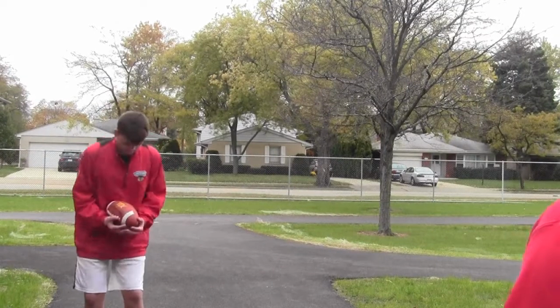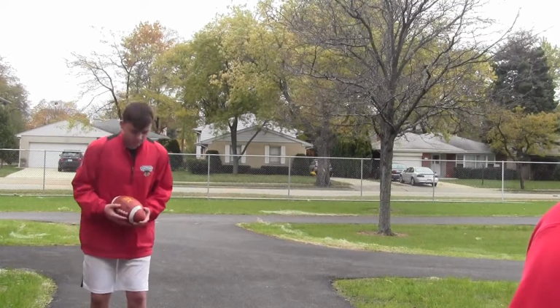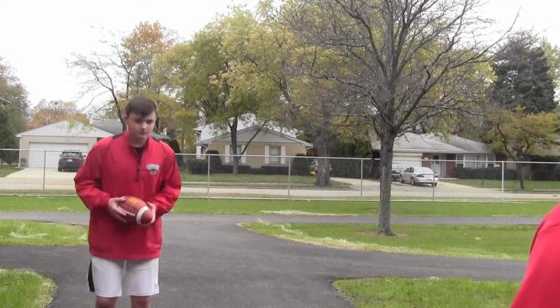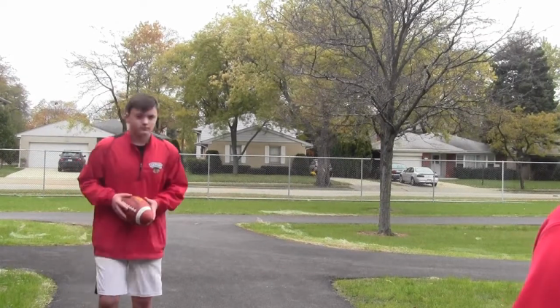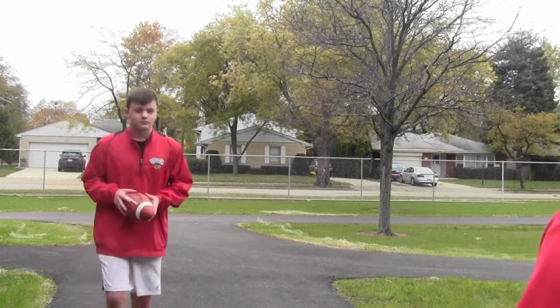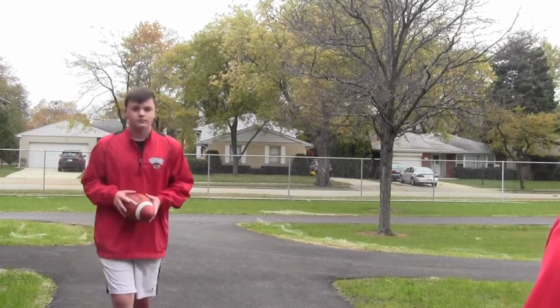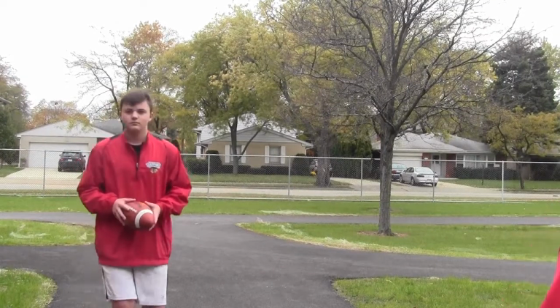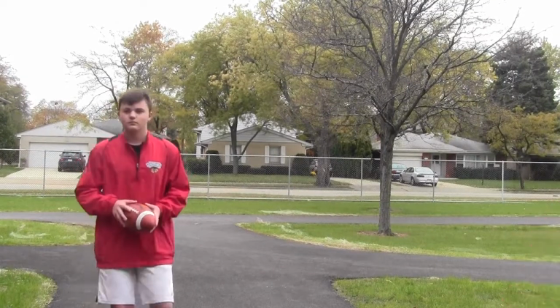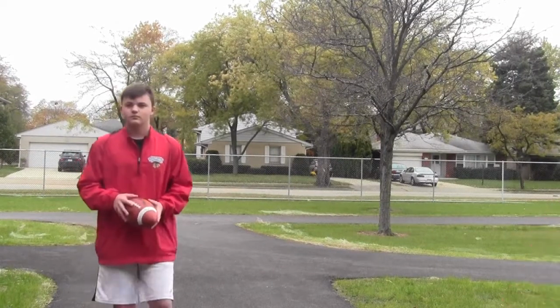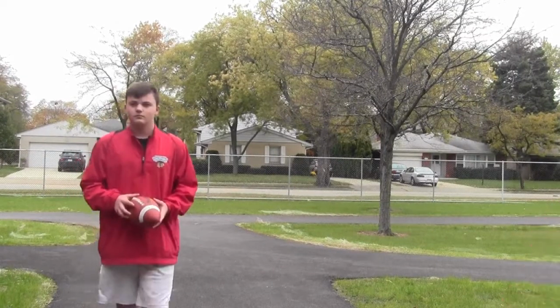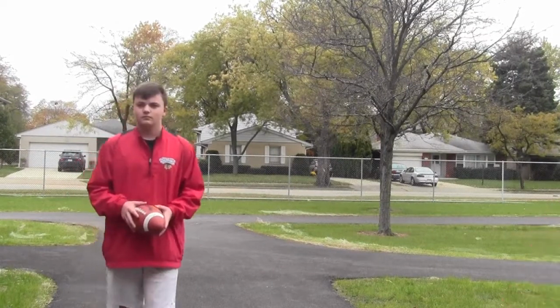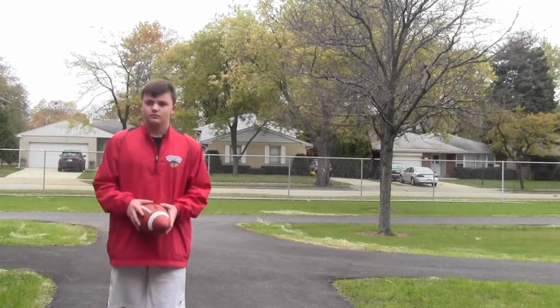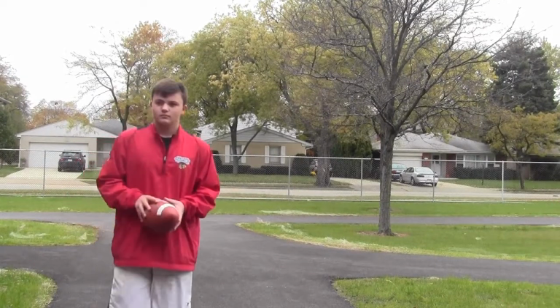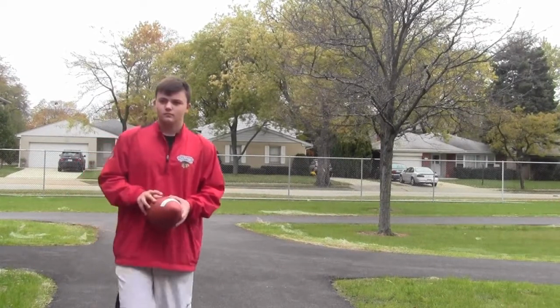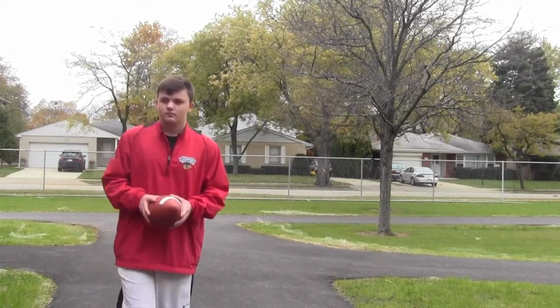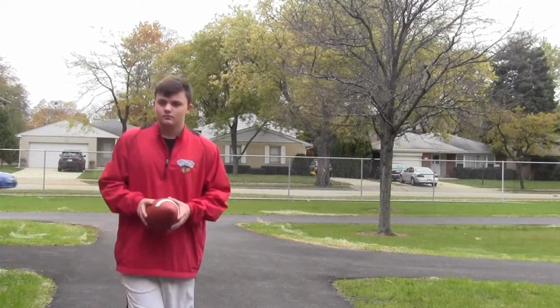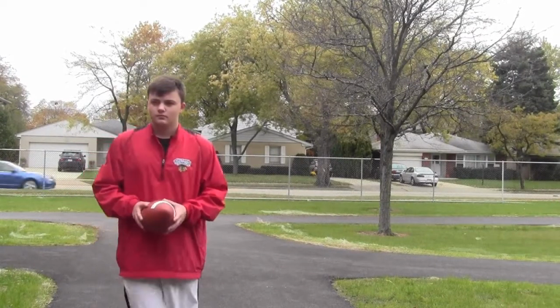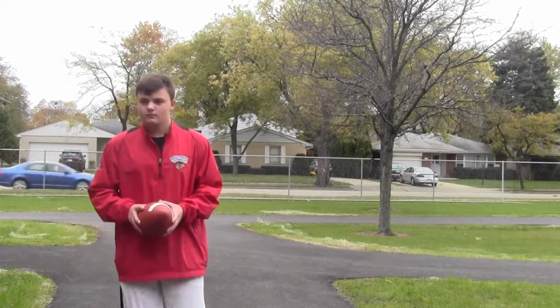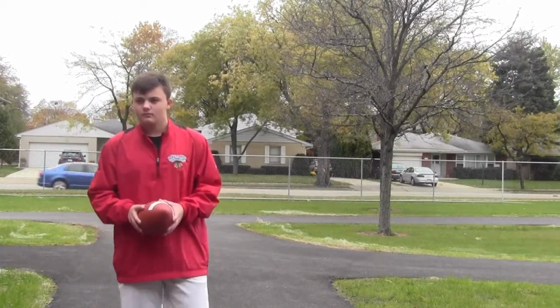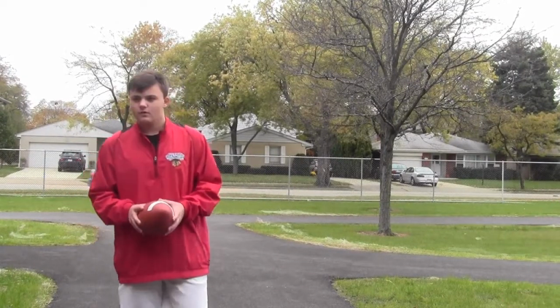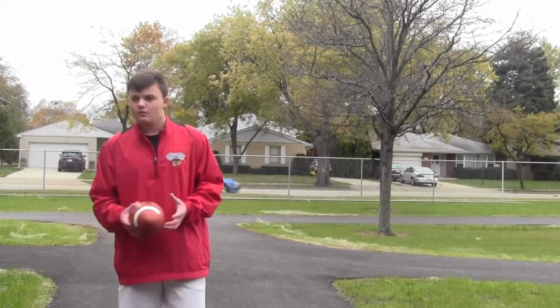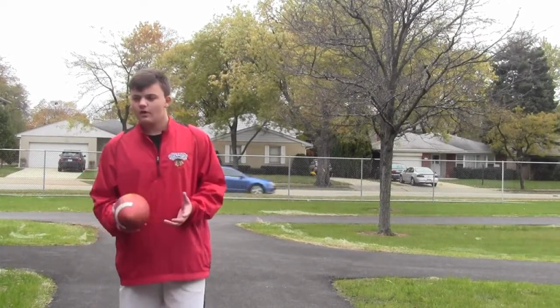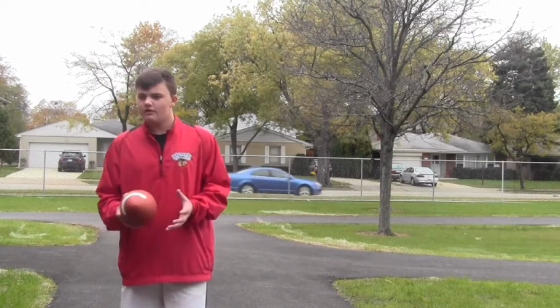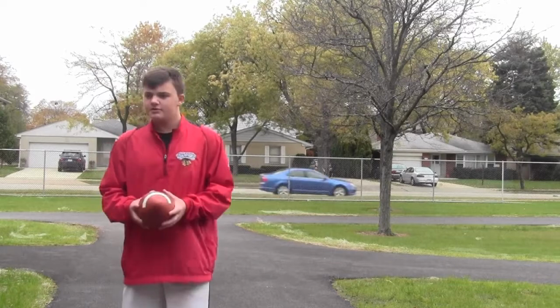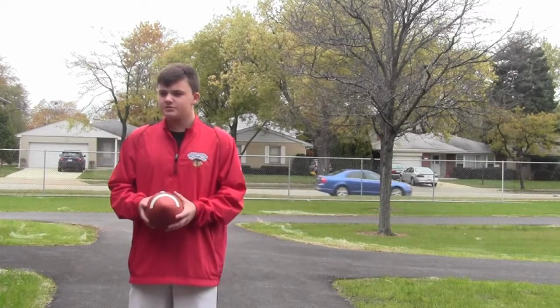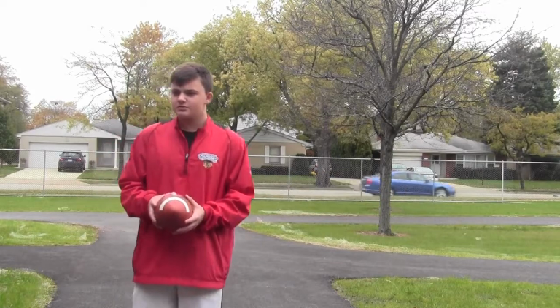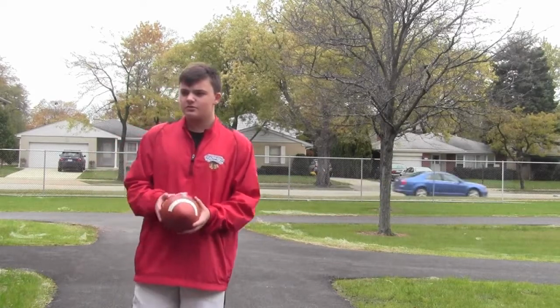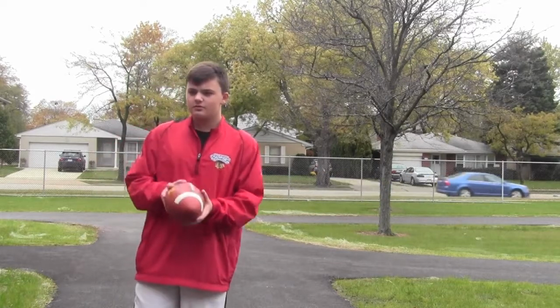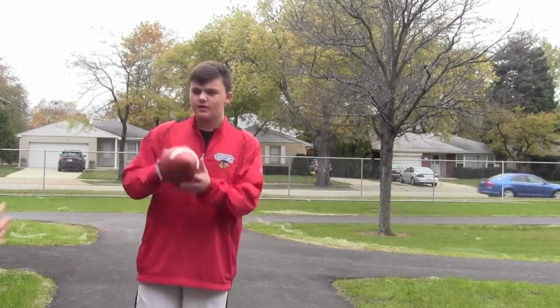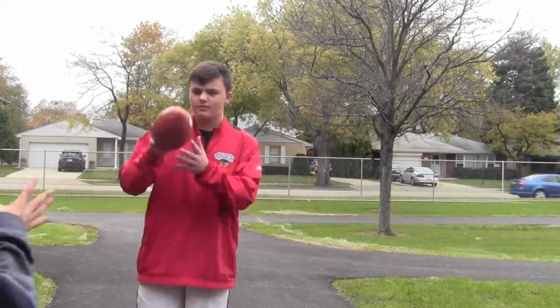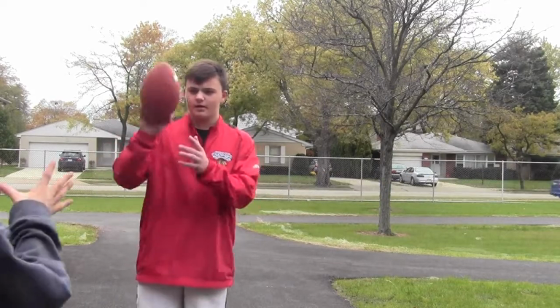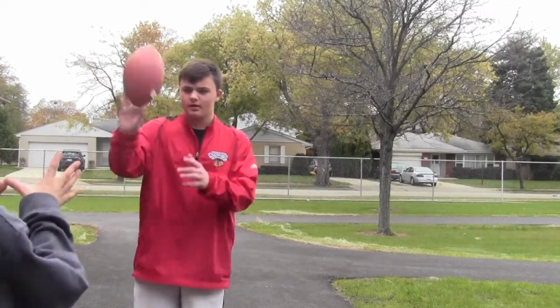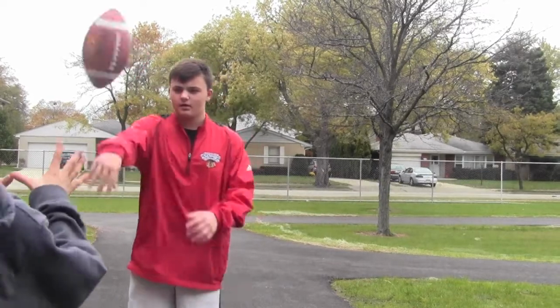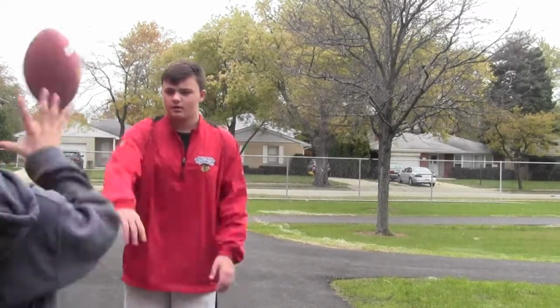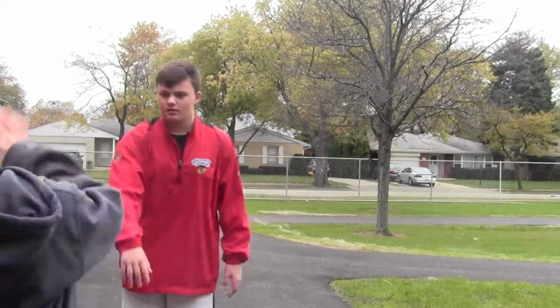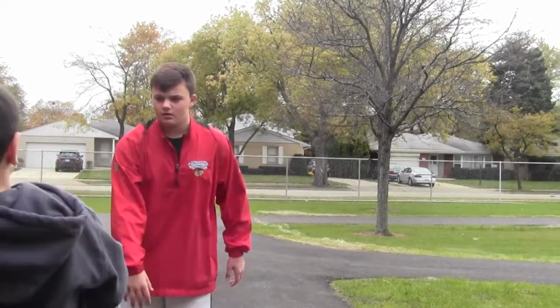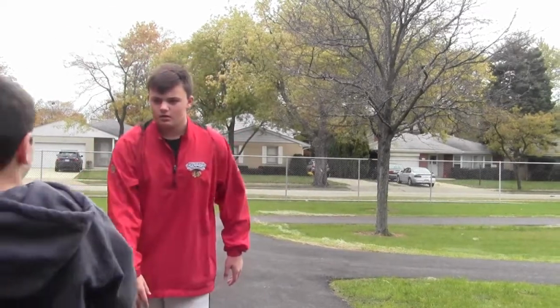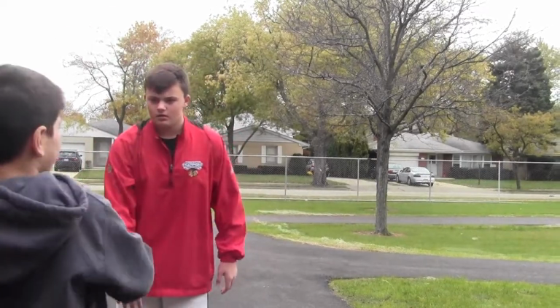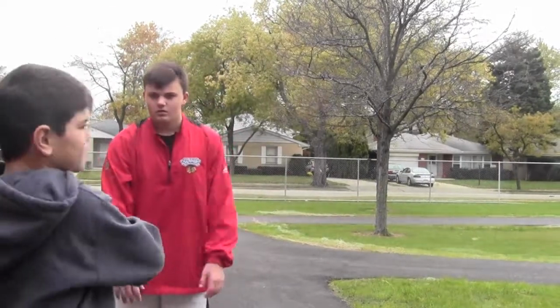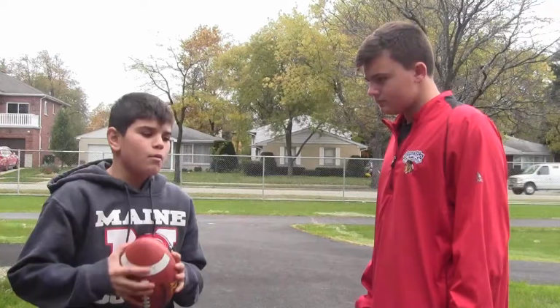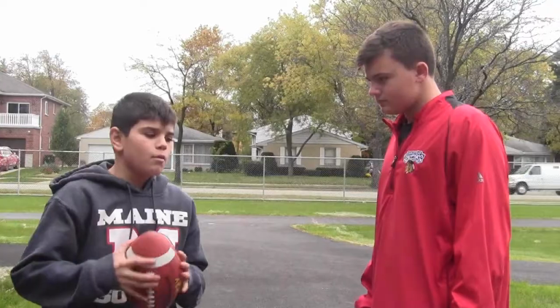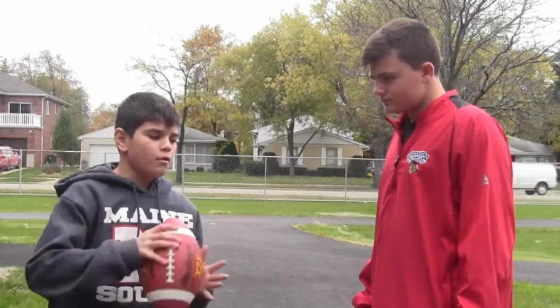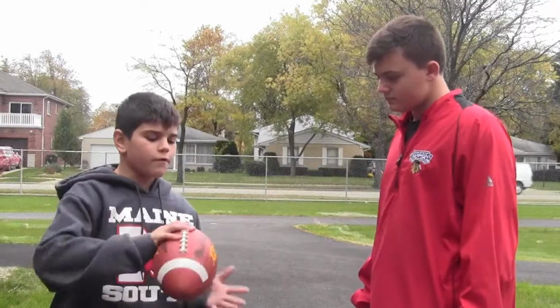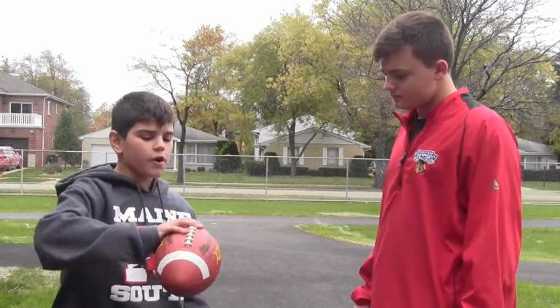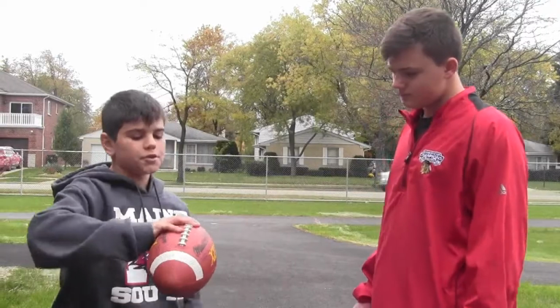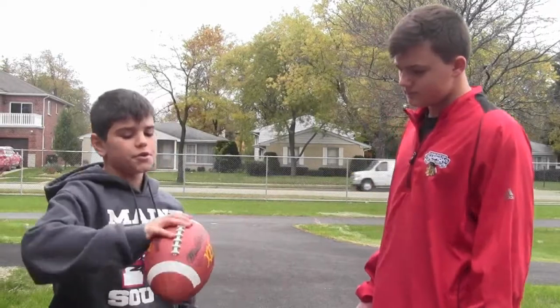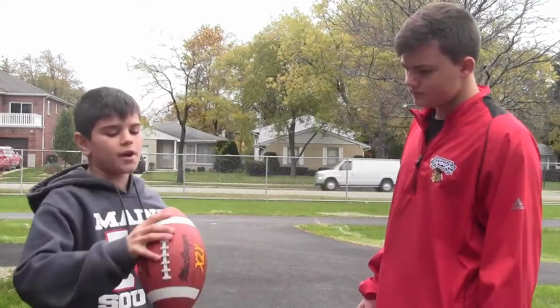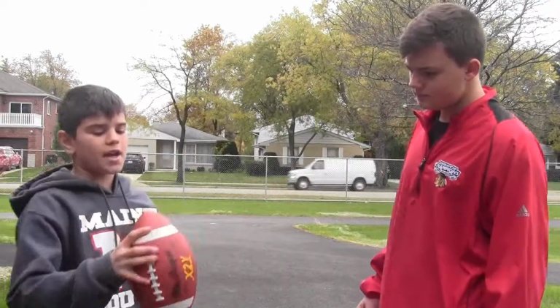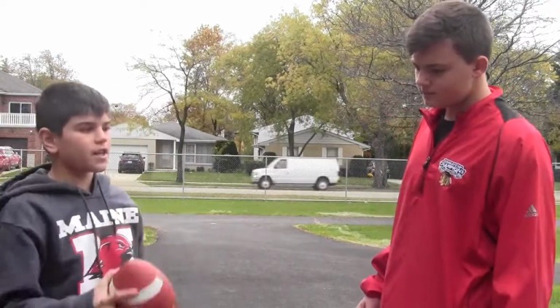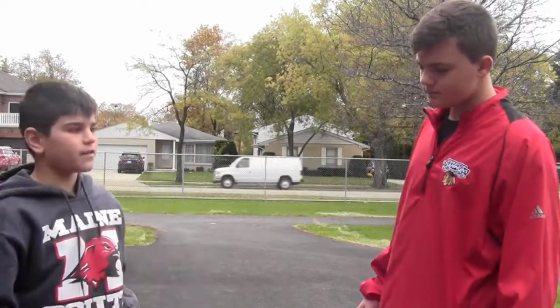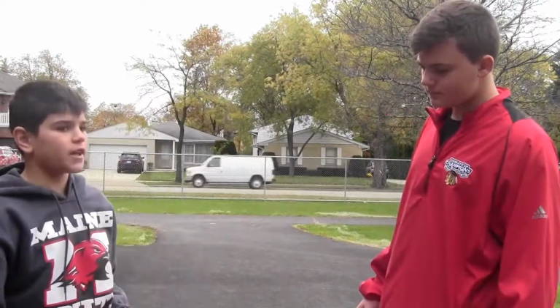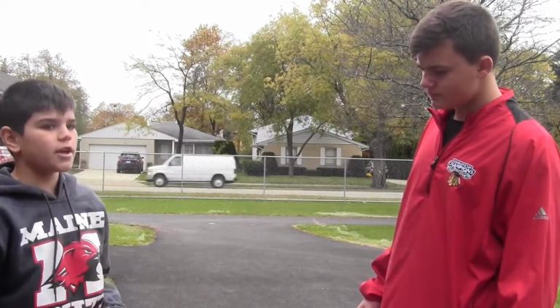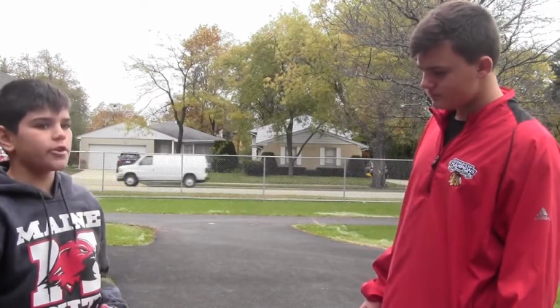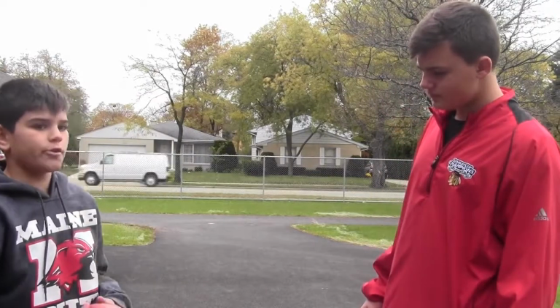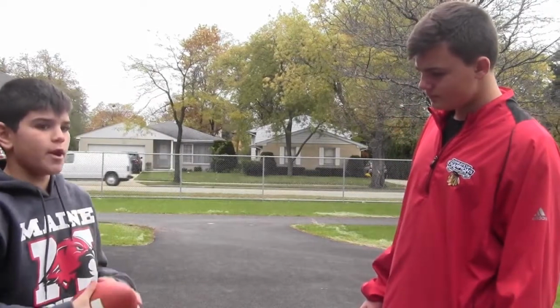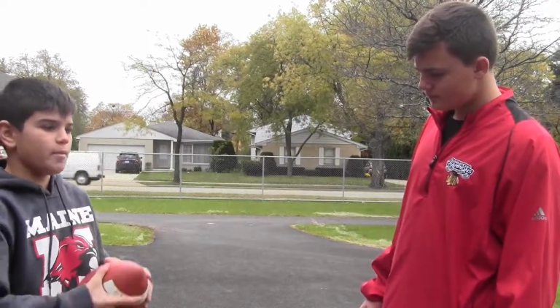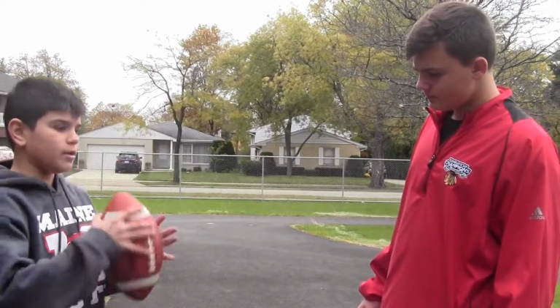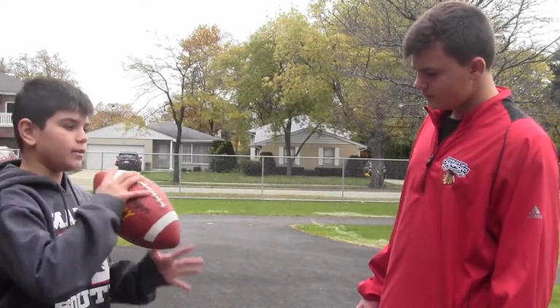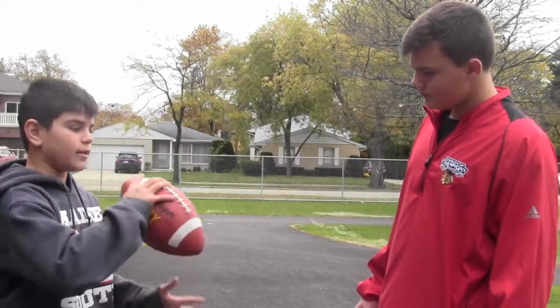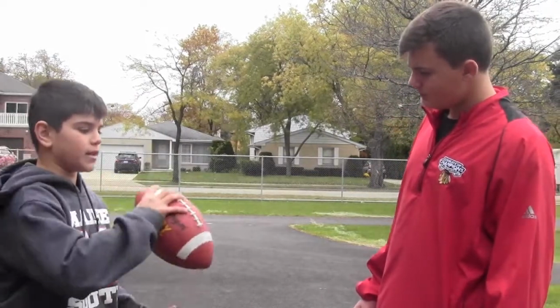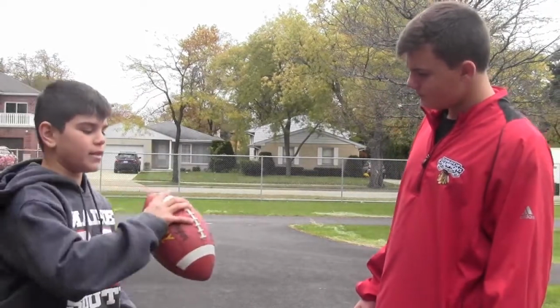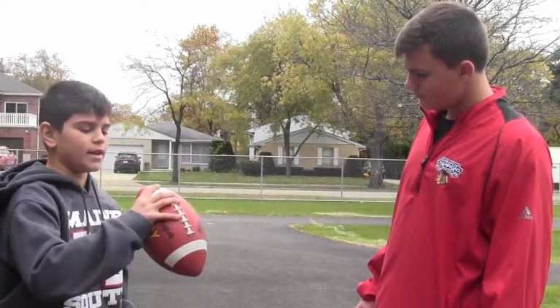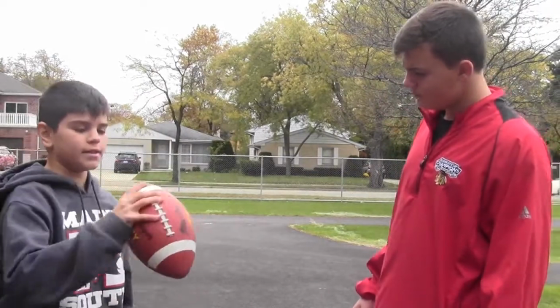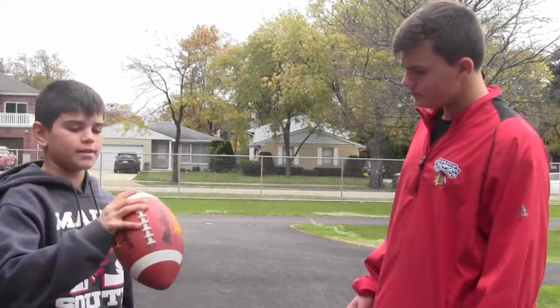Hey guys, you're not throwing the ball the right way. You're probably supposed to be throwing the right way — I'll teach you. But first, you guys have to get your grip, like this.